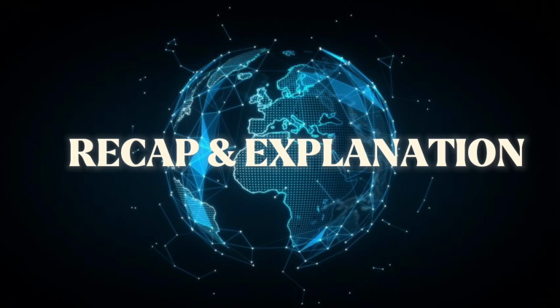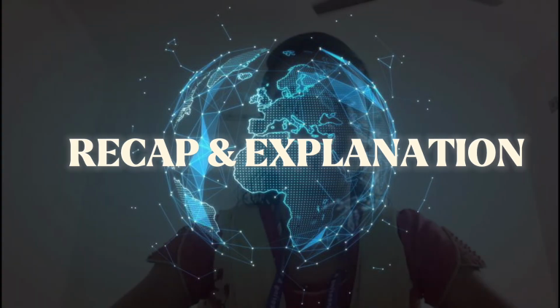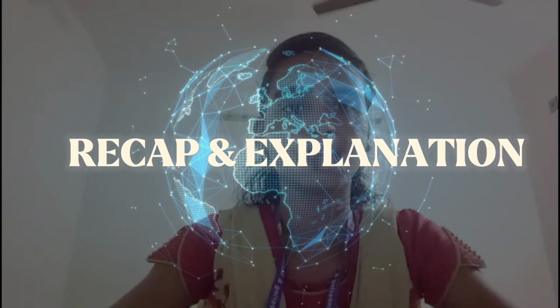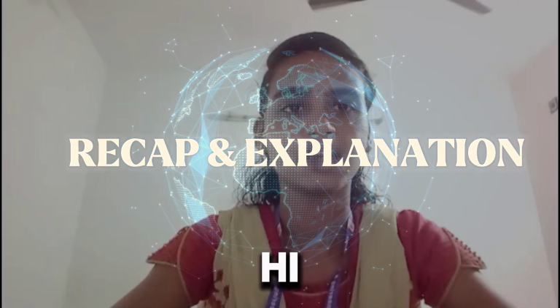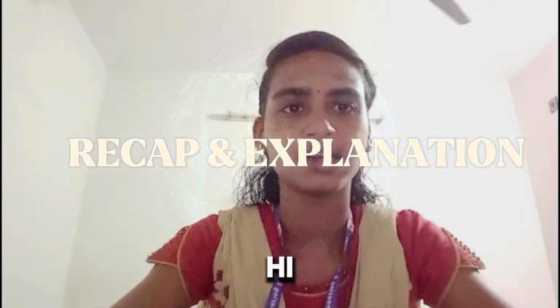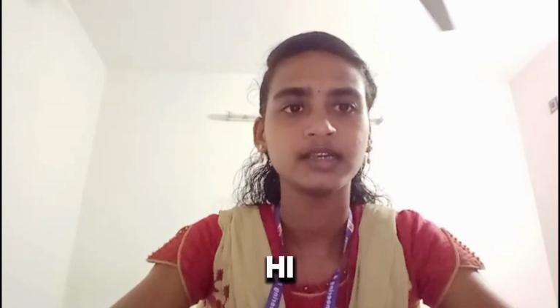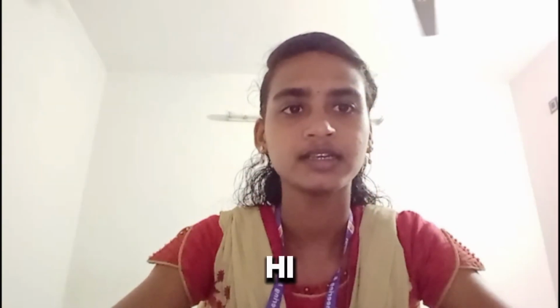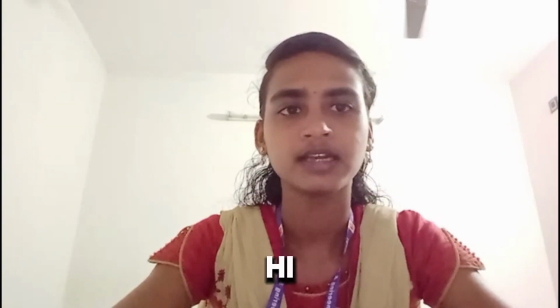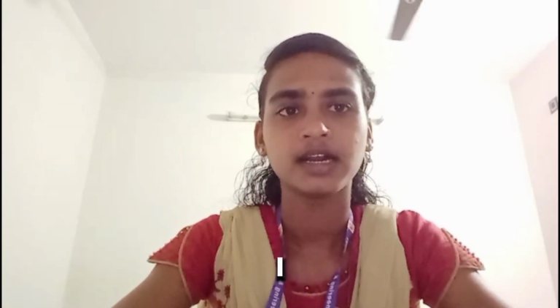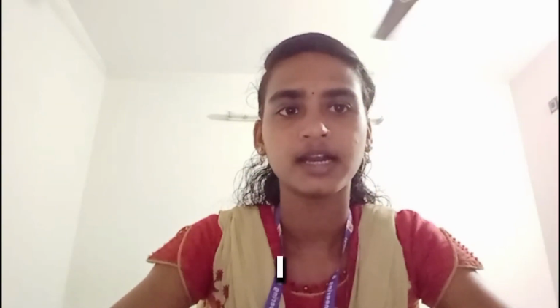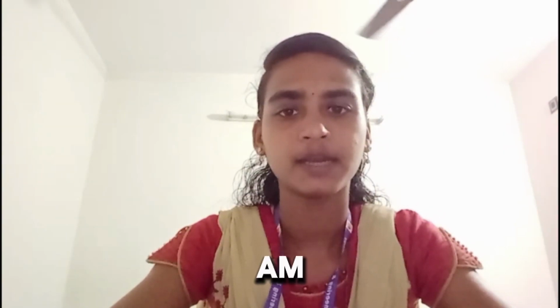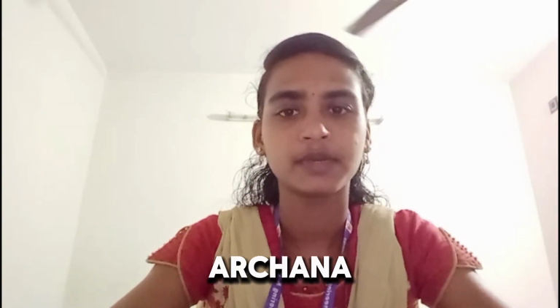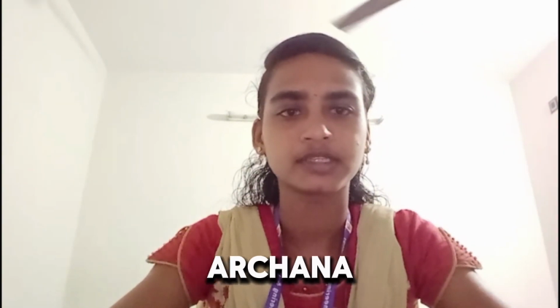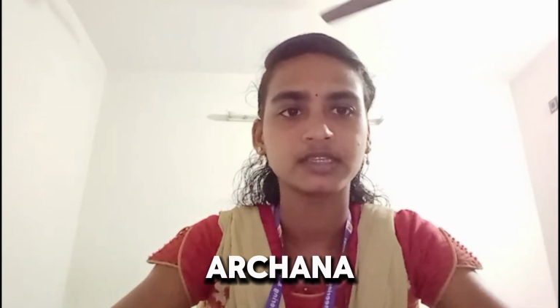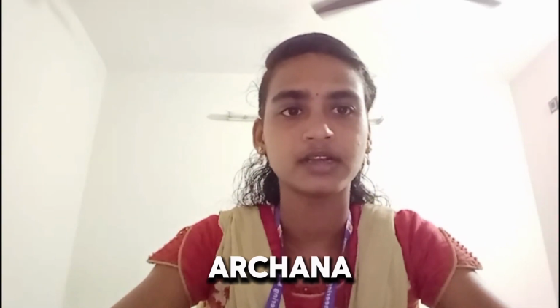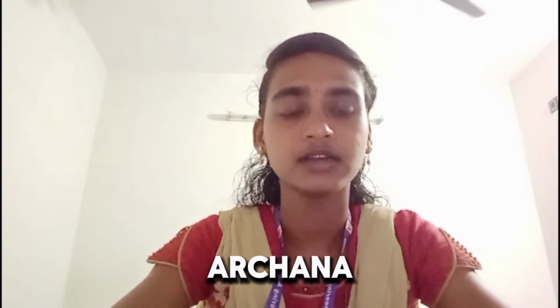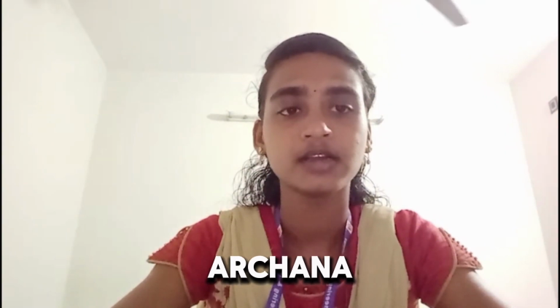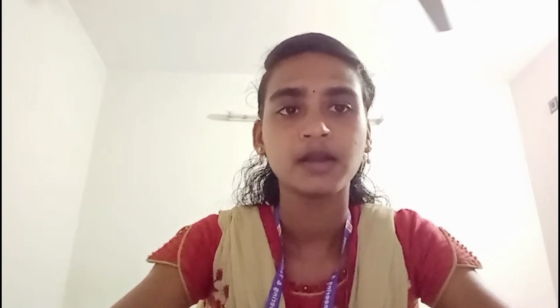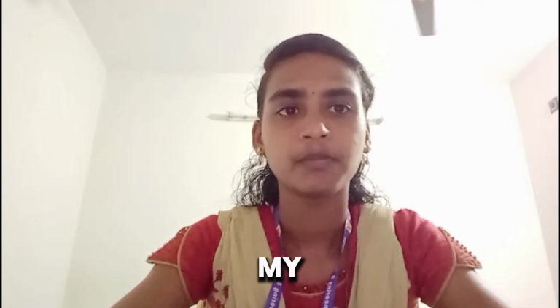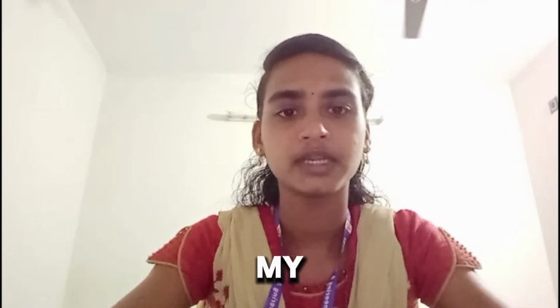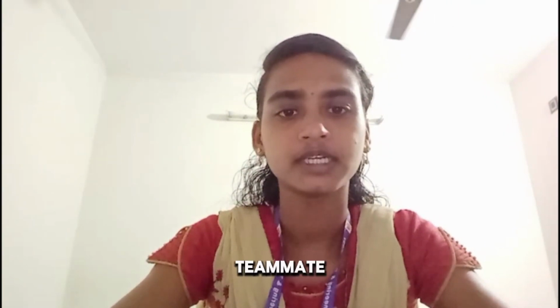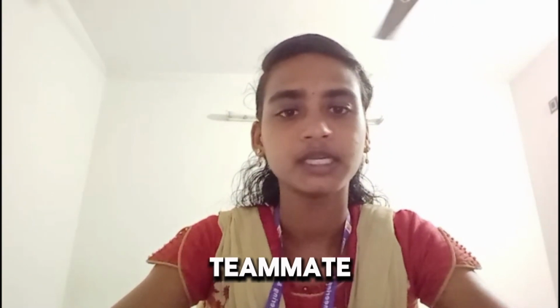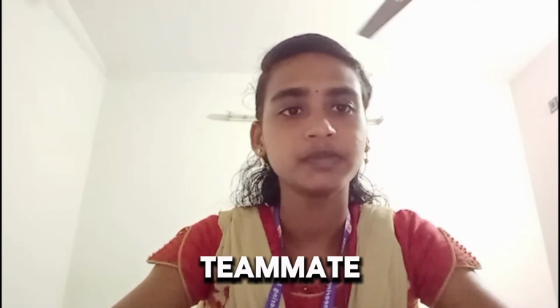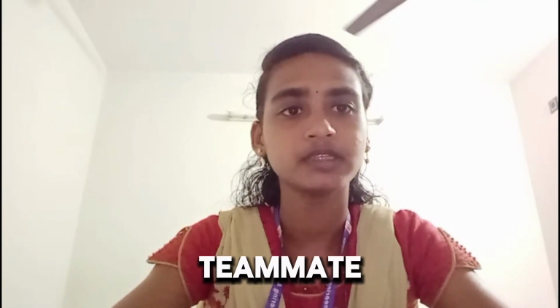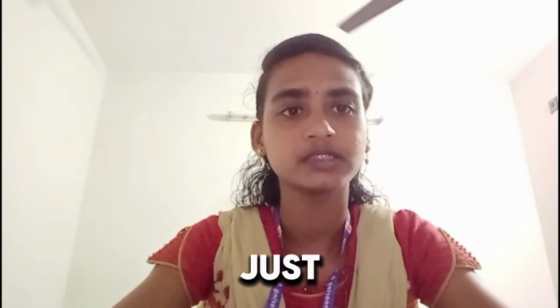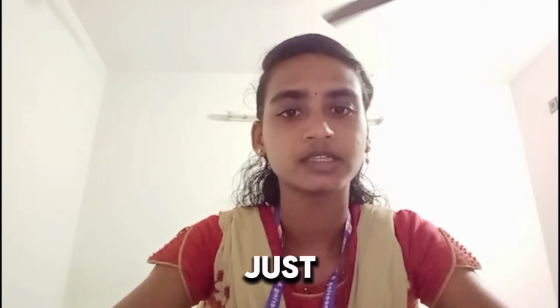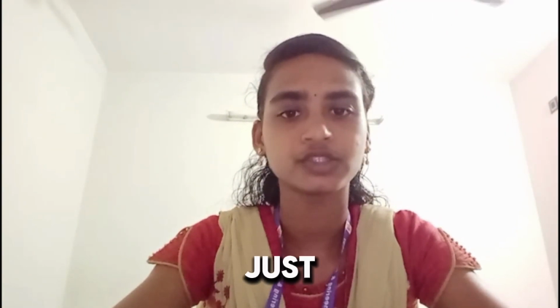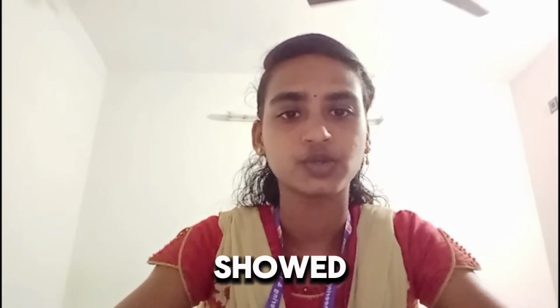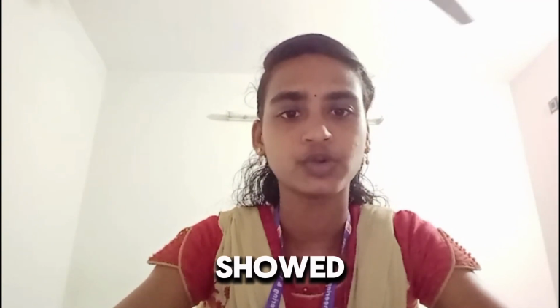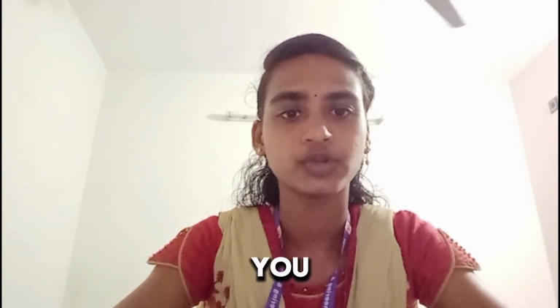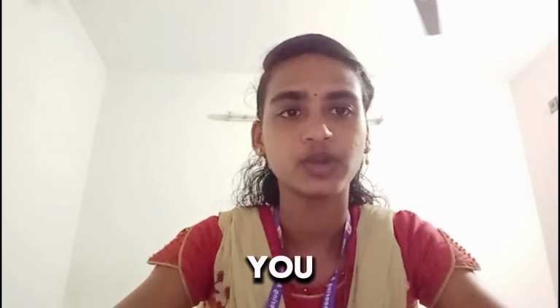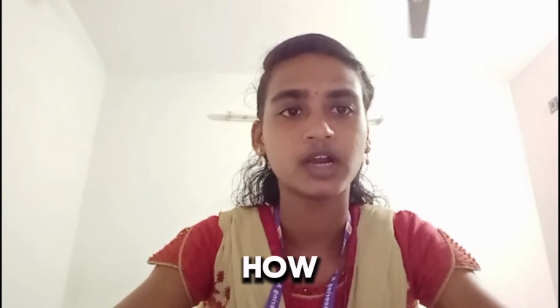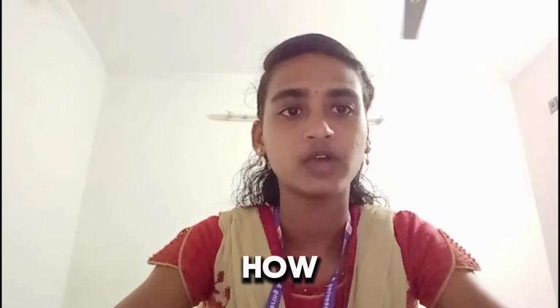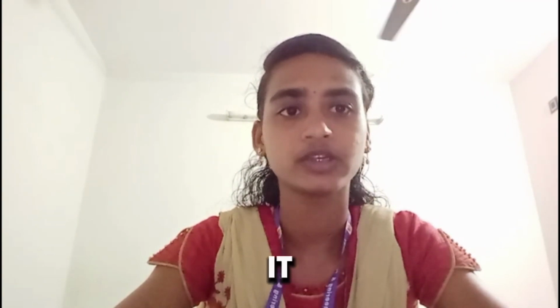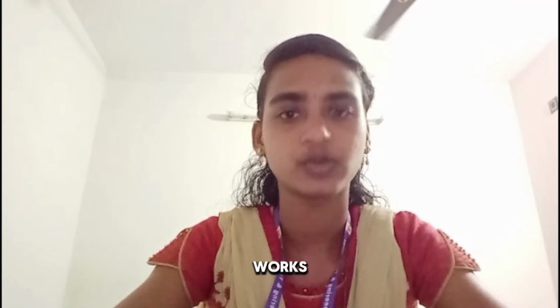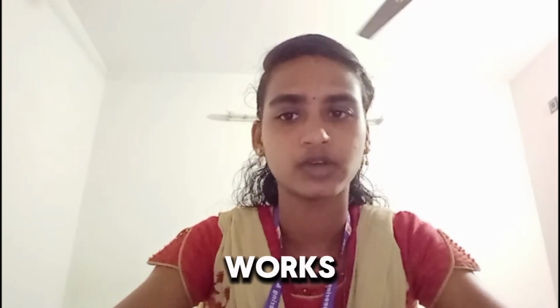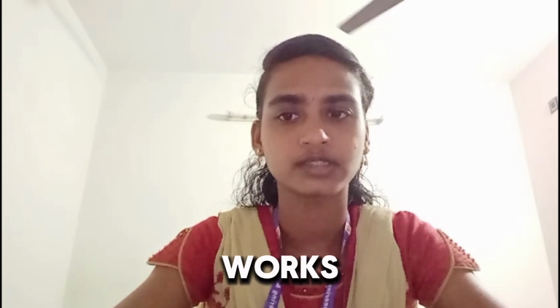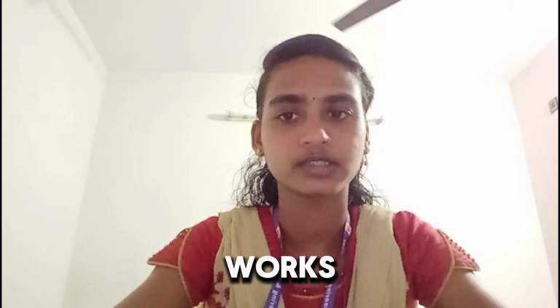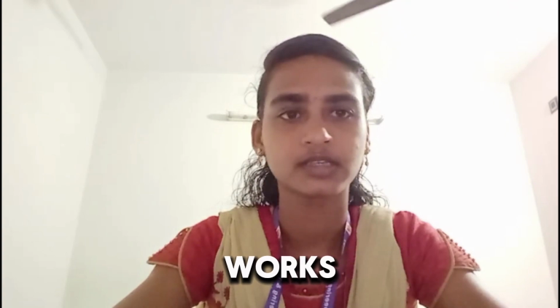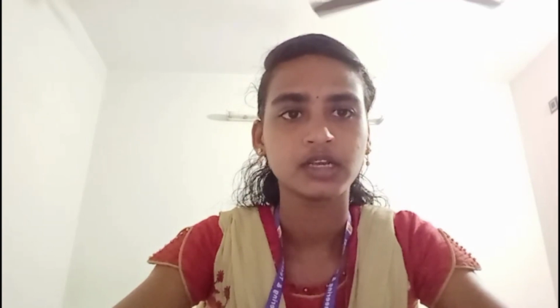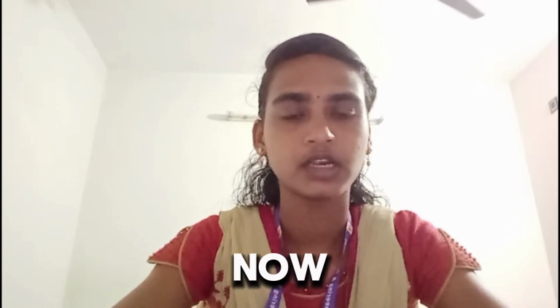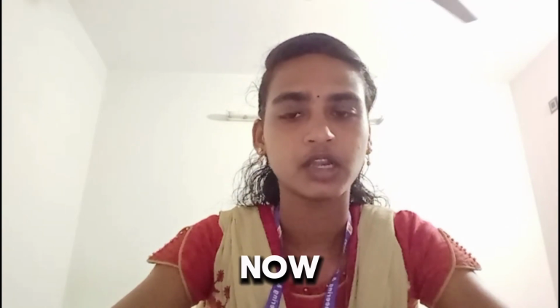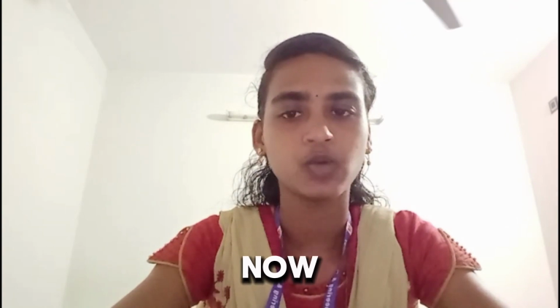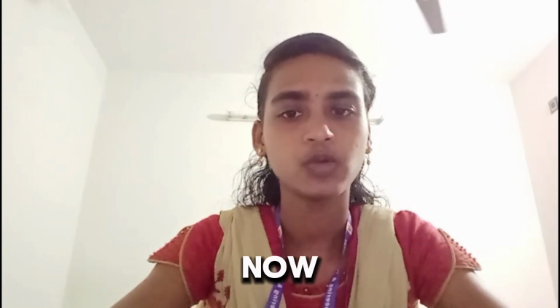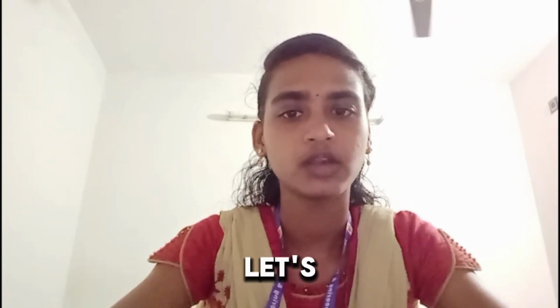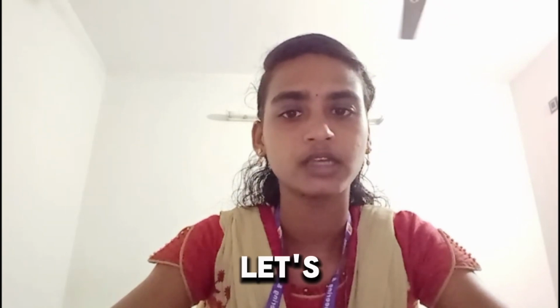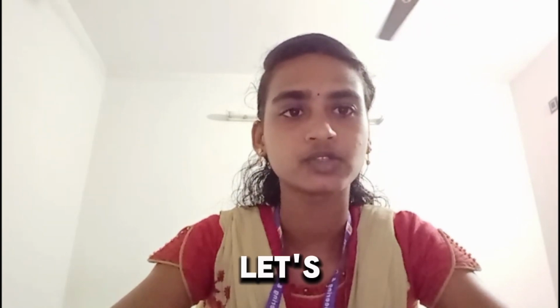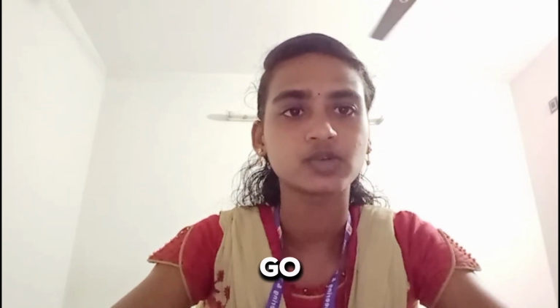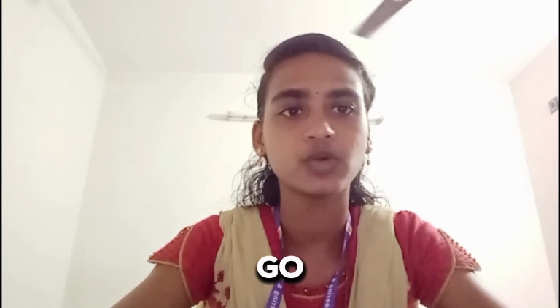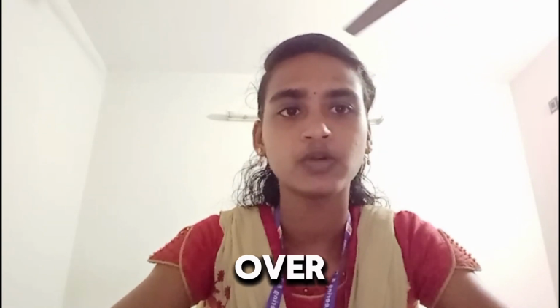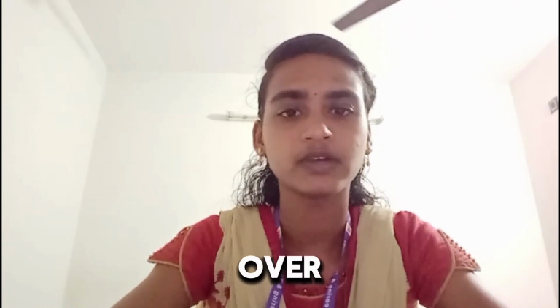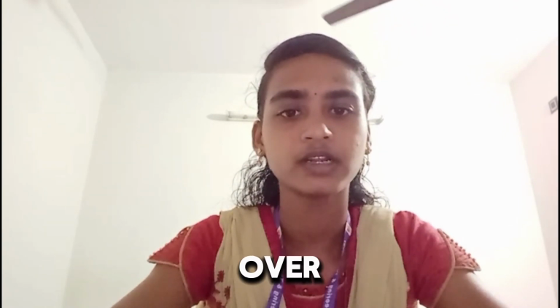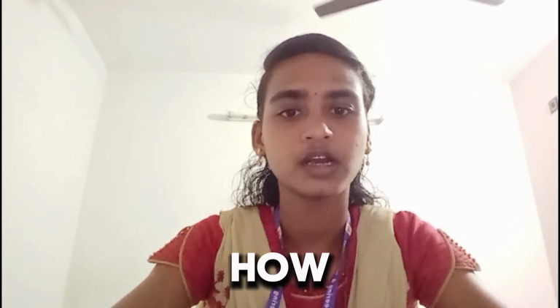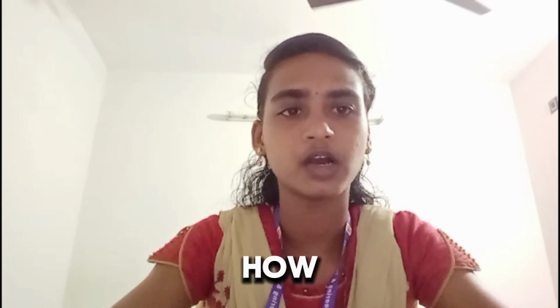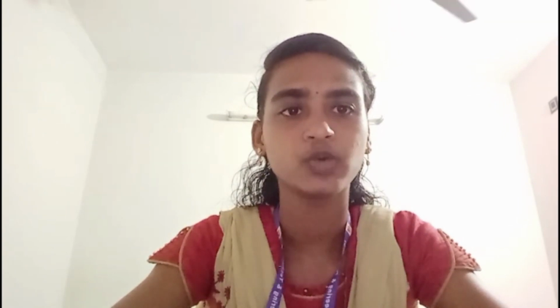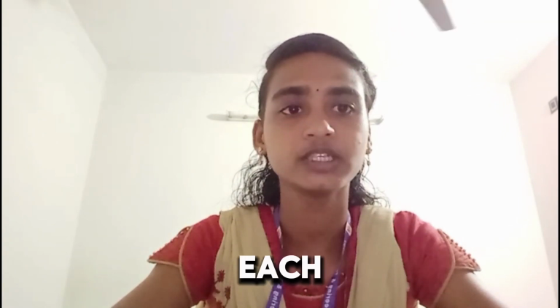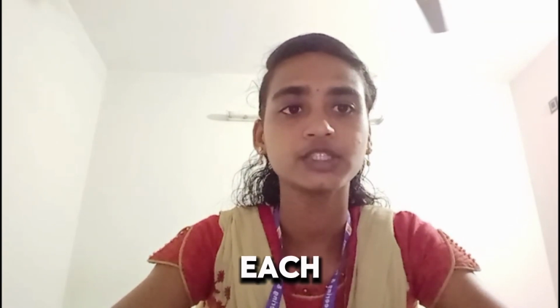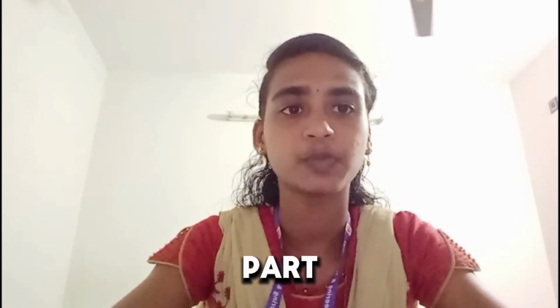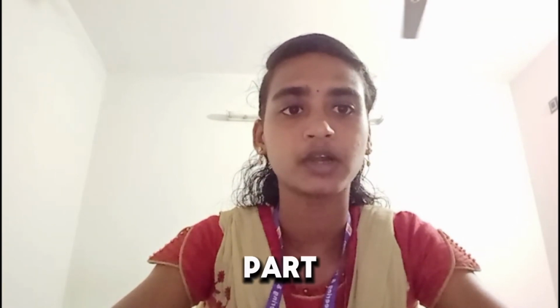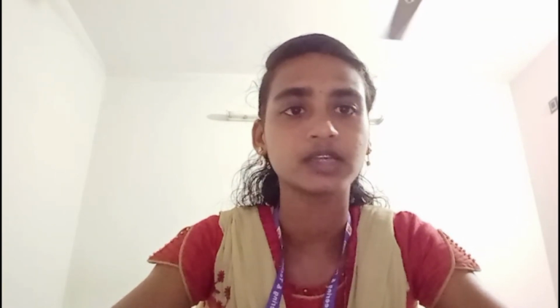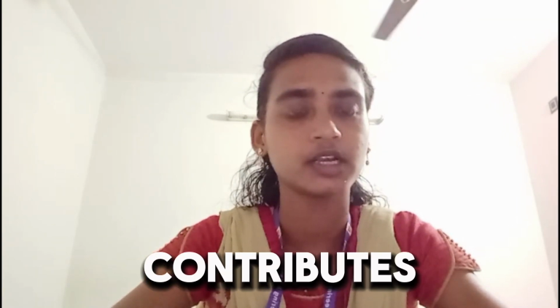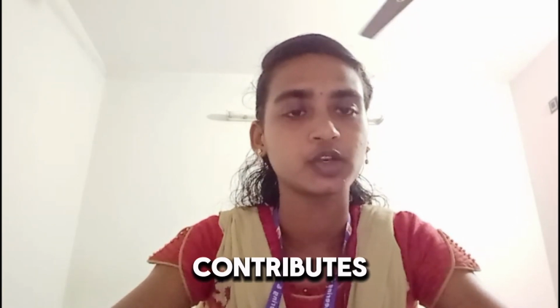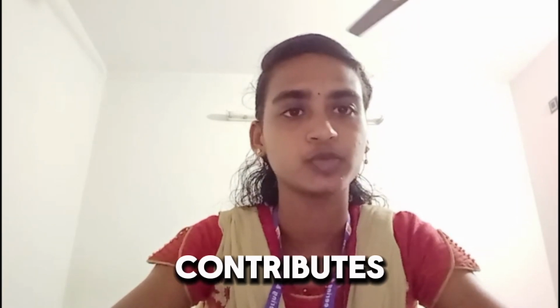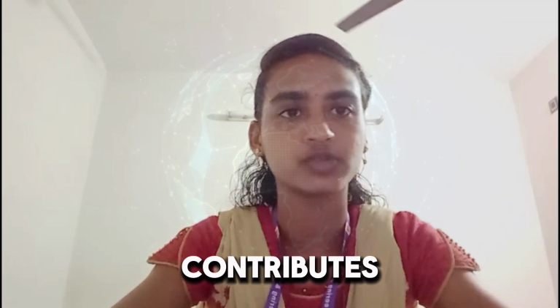Hi, I'm Archana. My teammate just showed you how it works. Now let's go over how each part contributes.